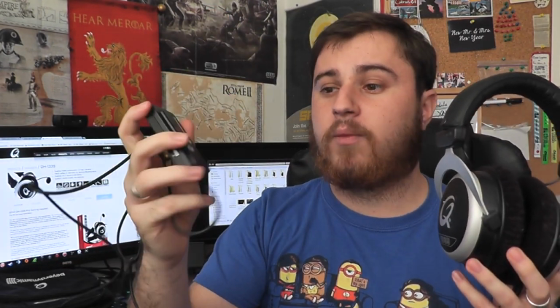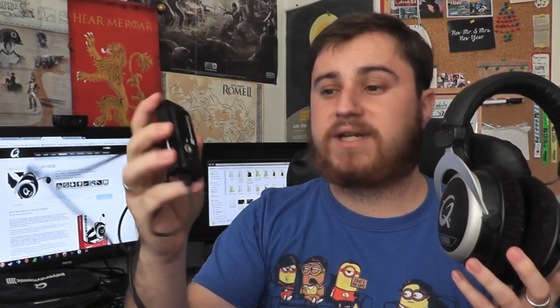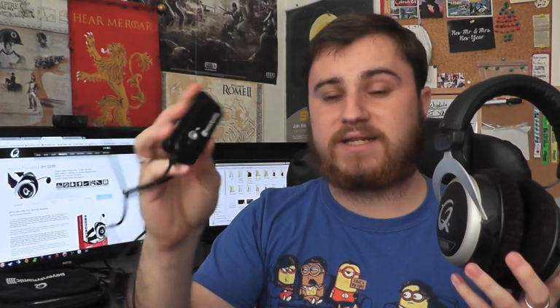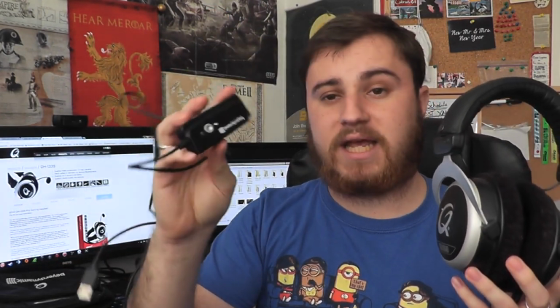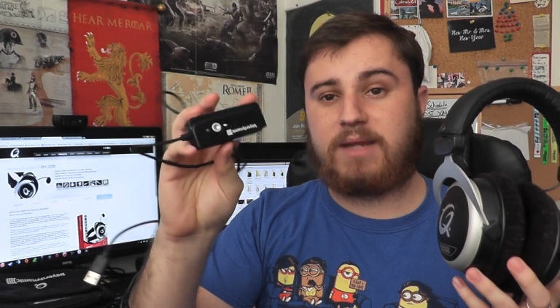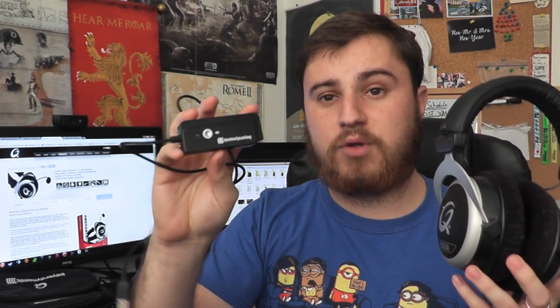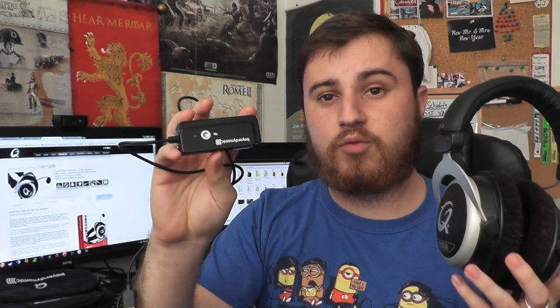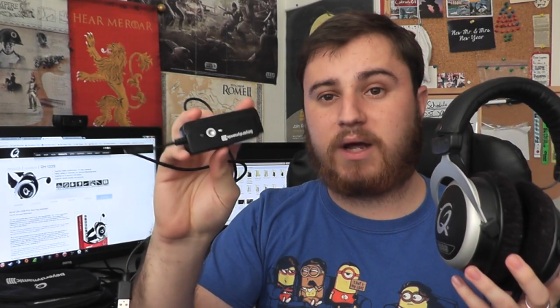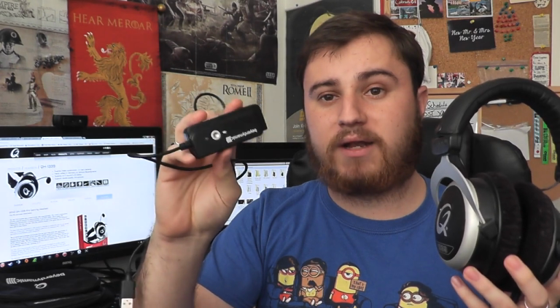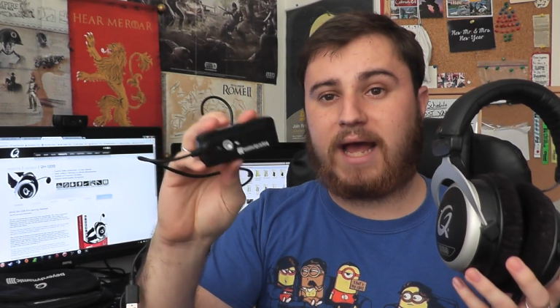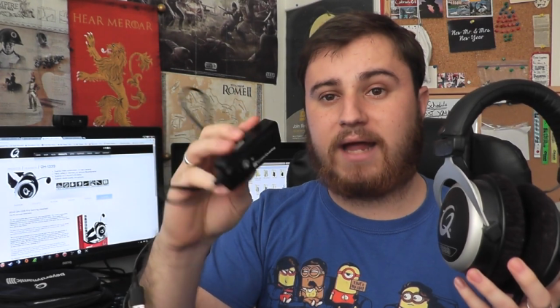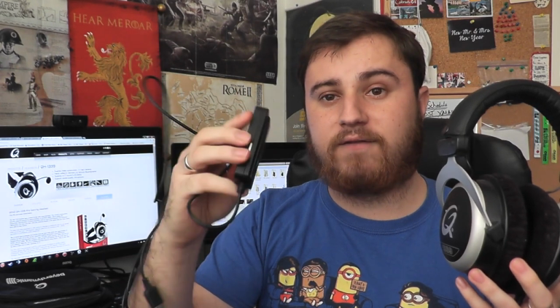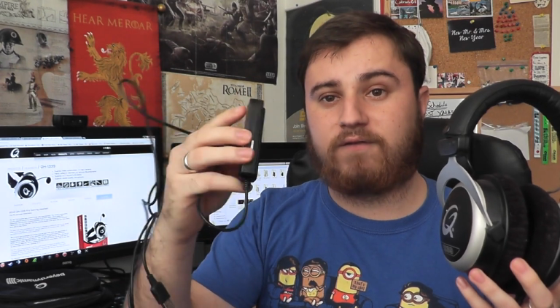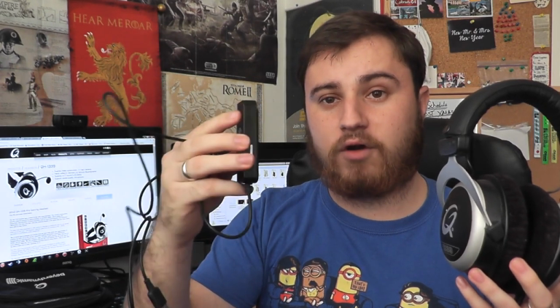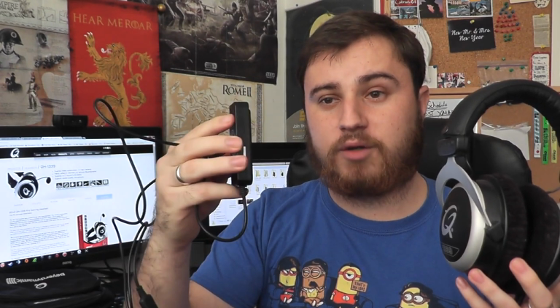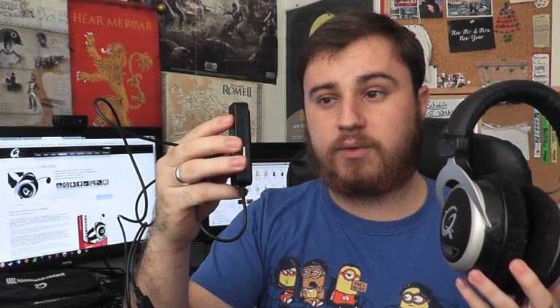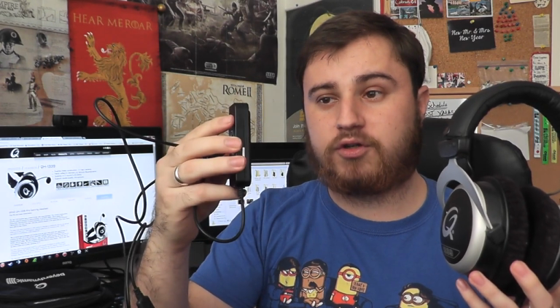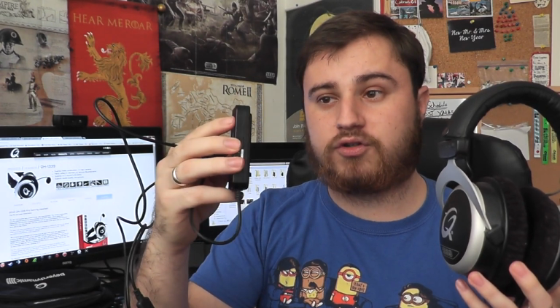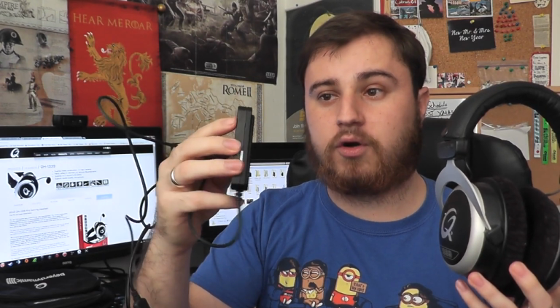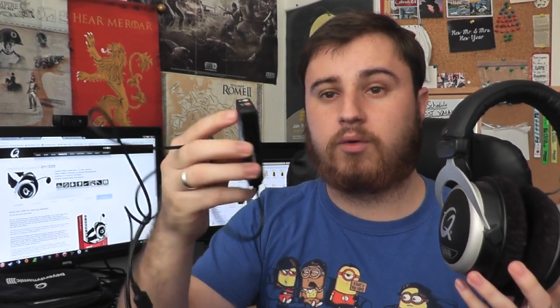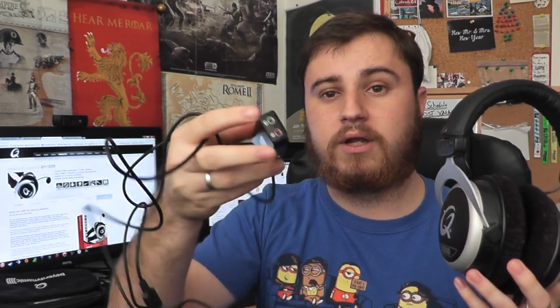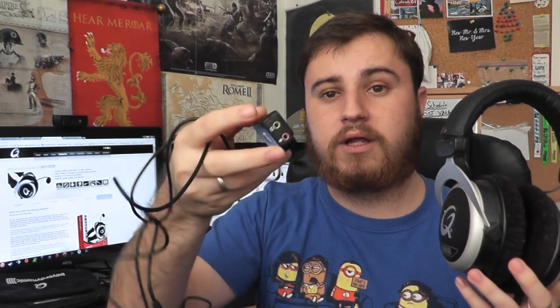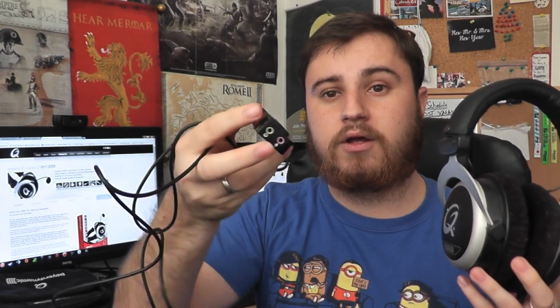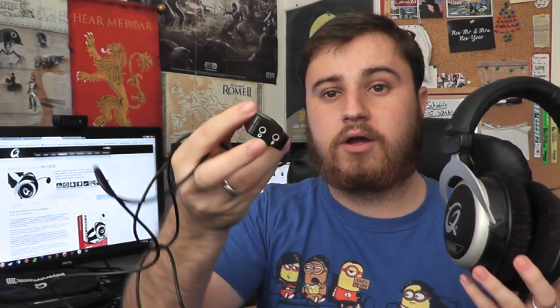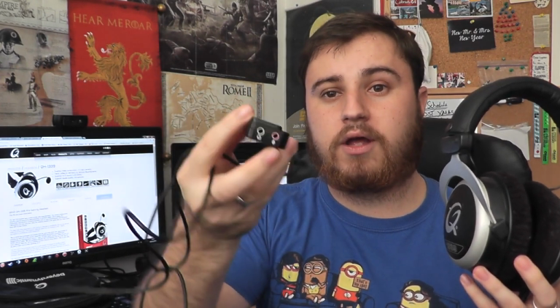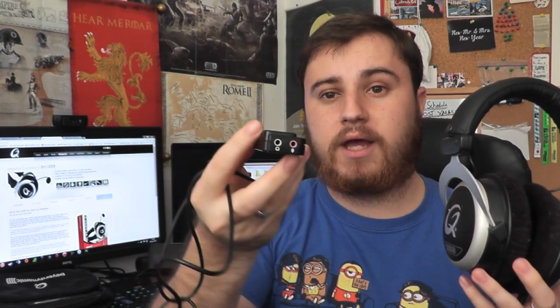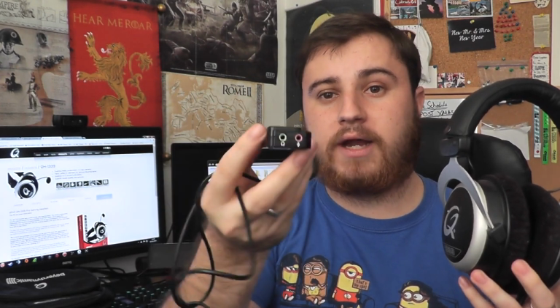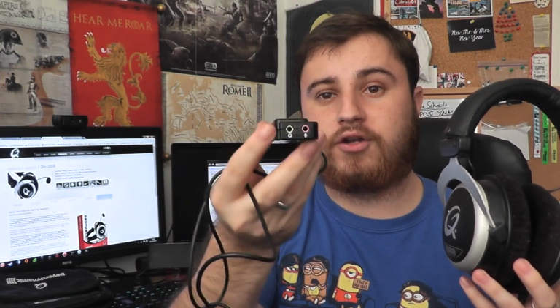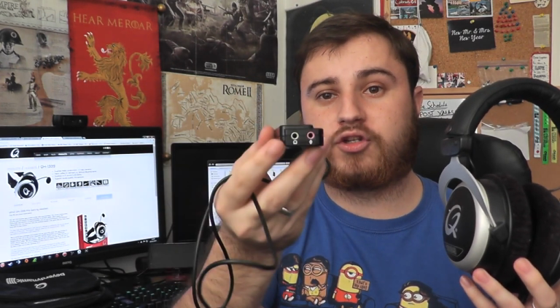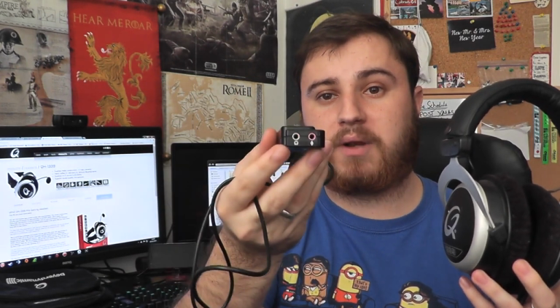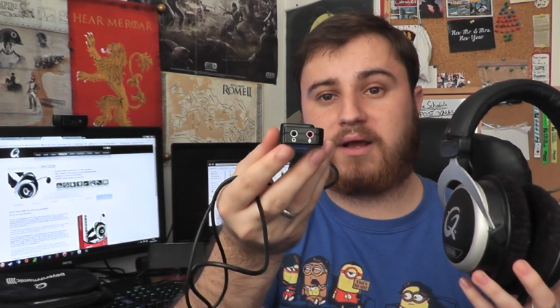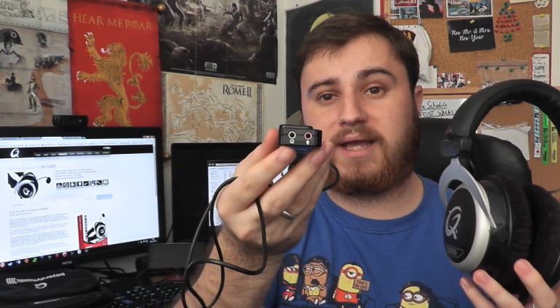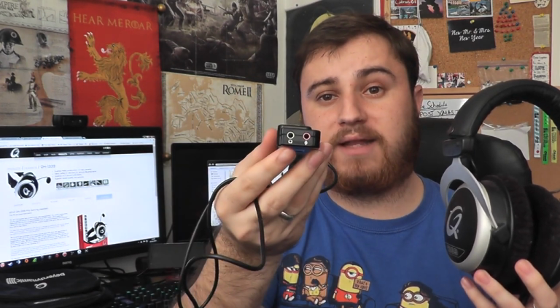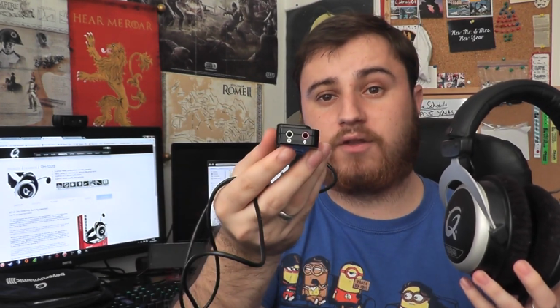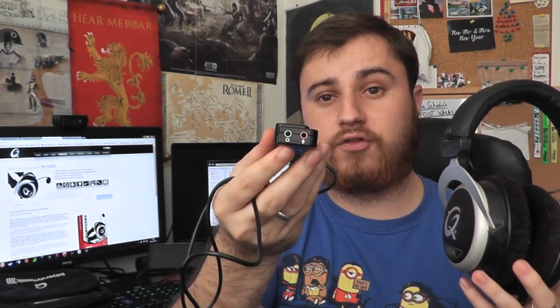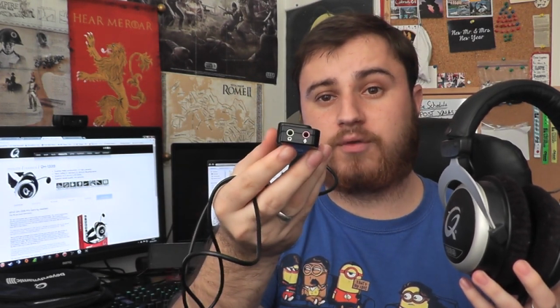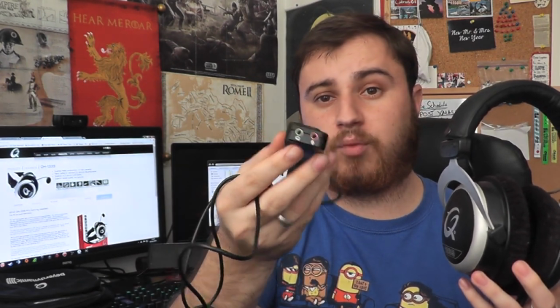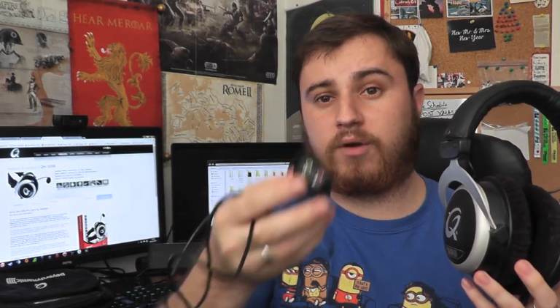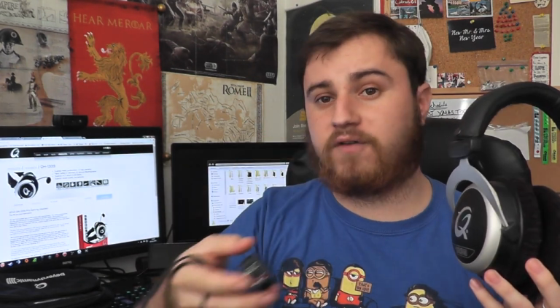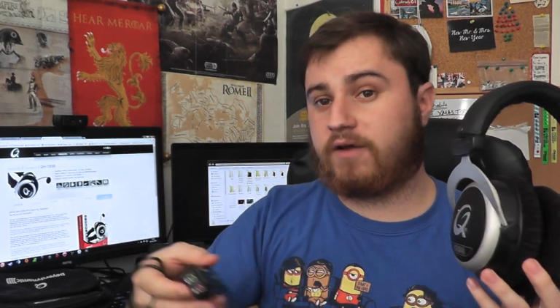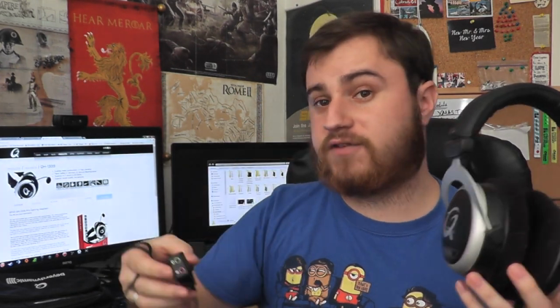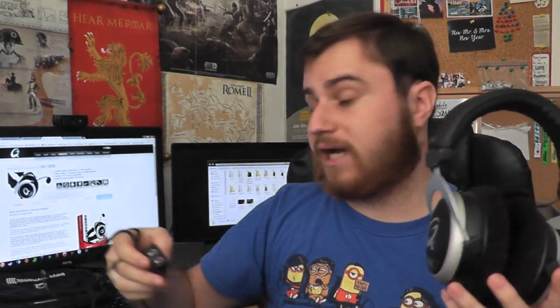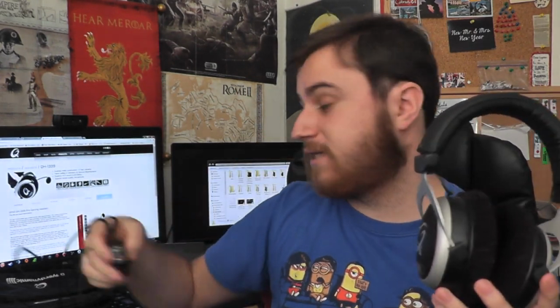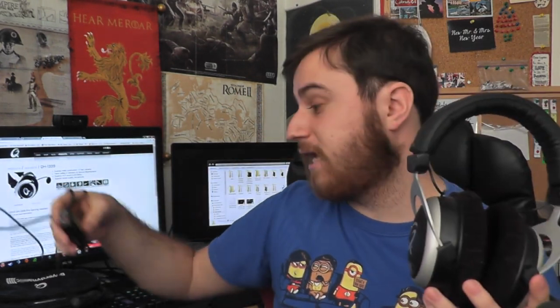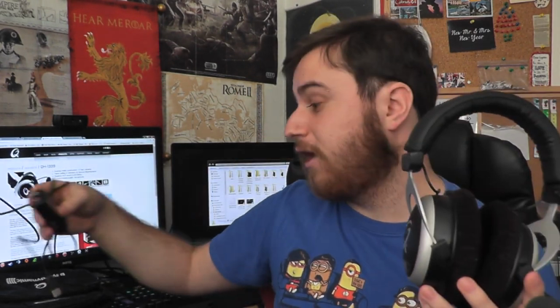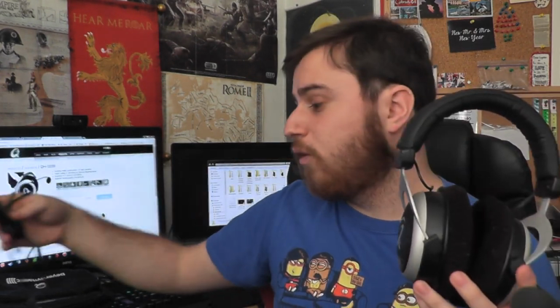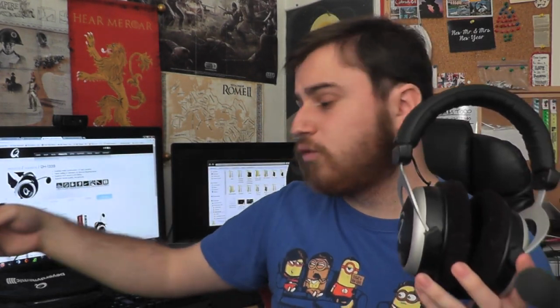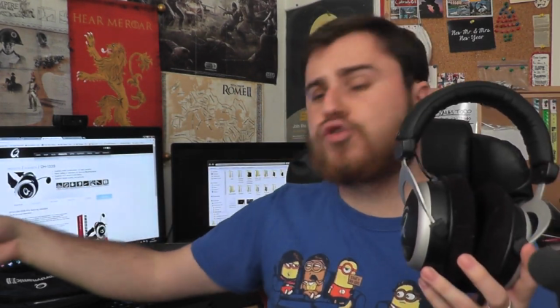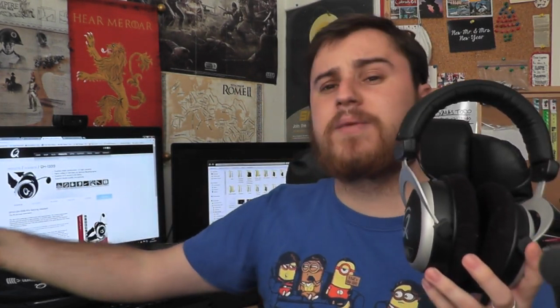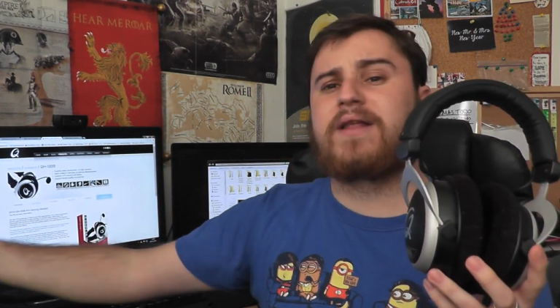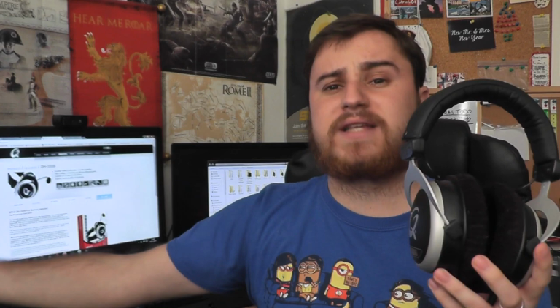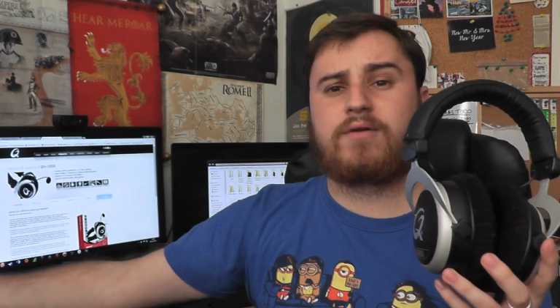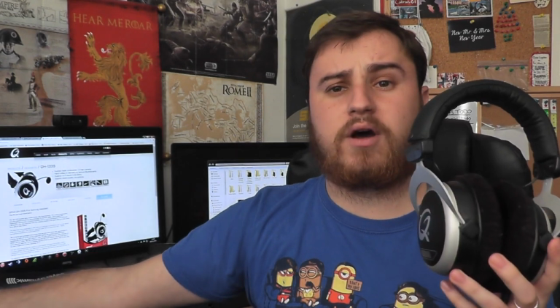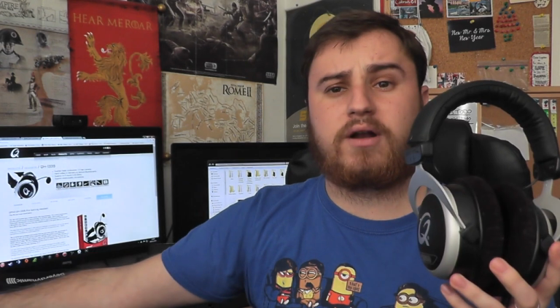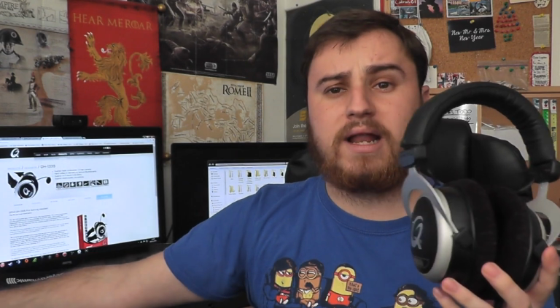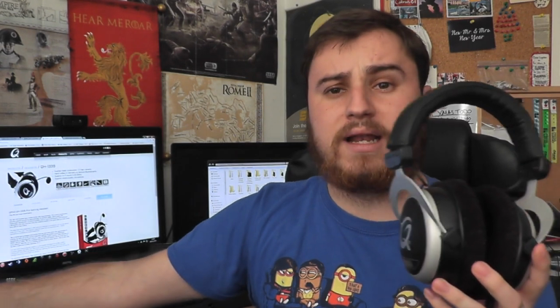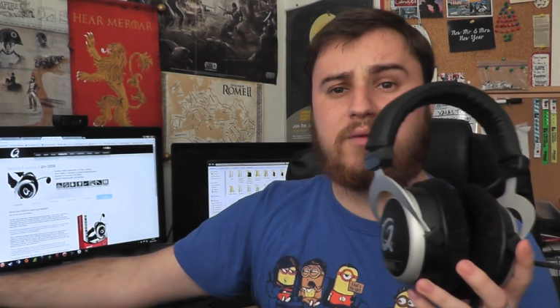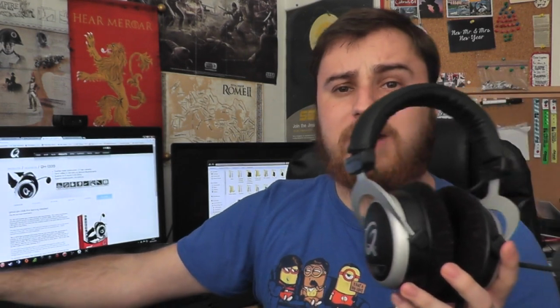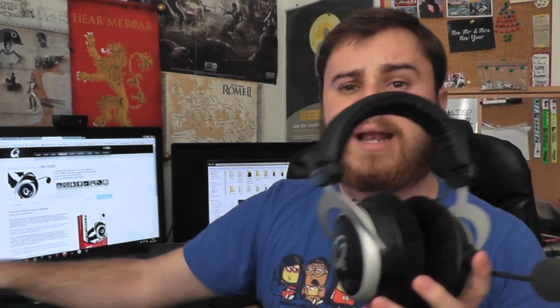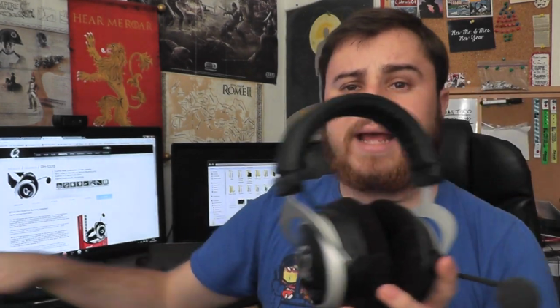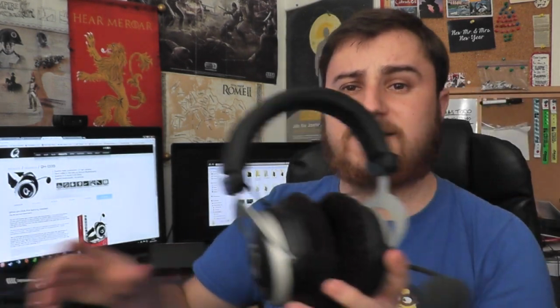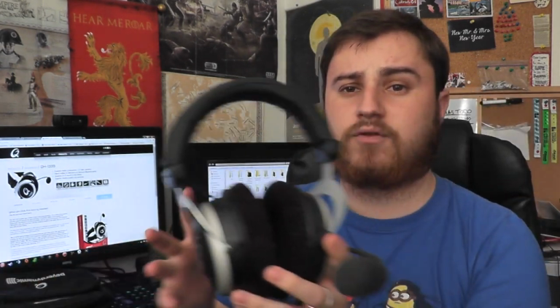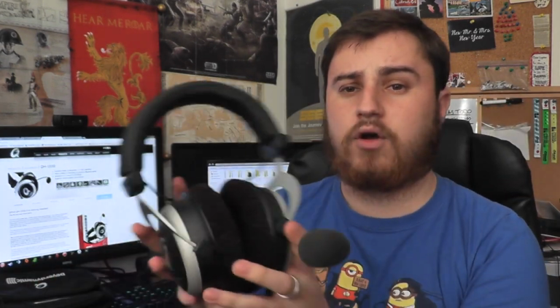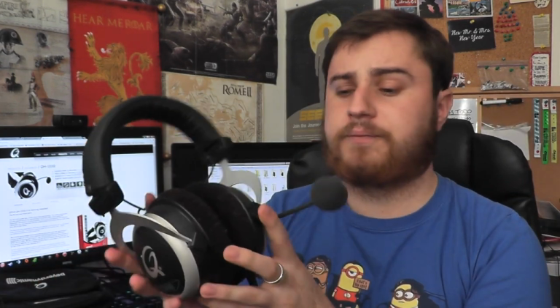The USB sound card has a mute button and volume control, and you just plug in those 3.5mm jacks there. We'll talk about the sound card a little bit later on.